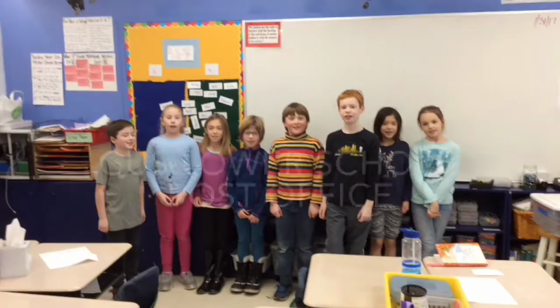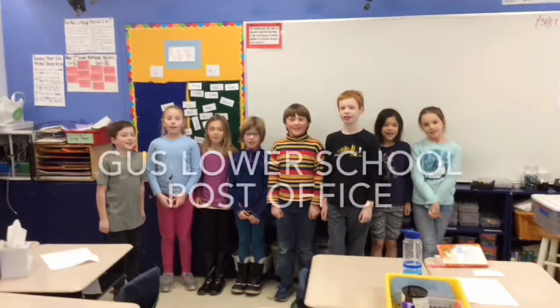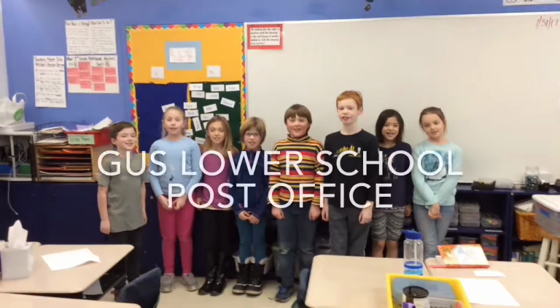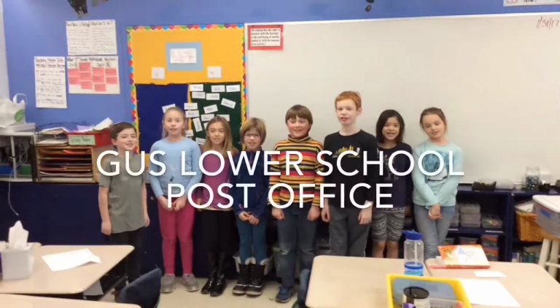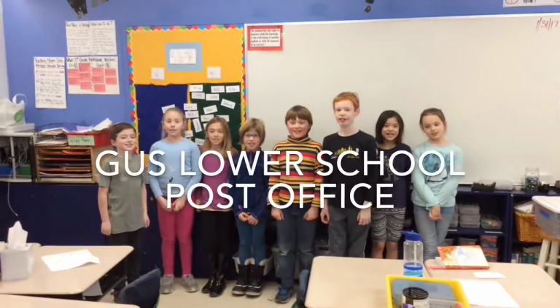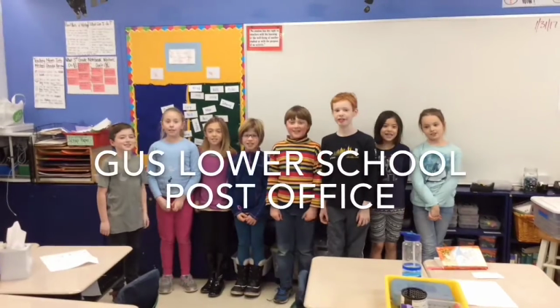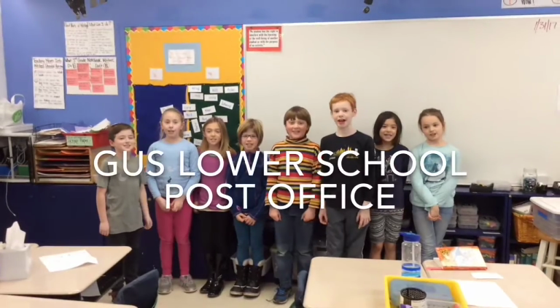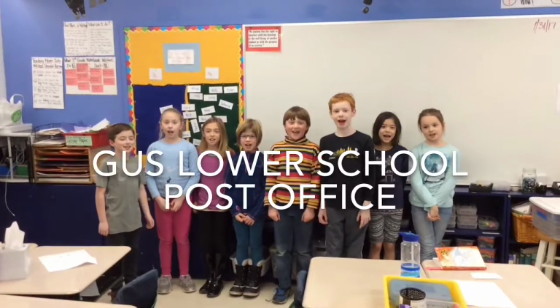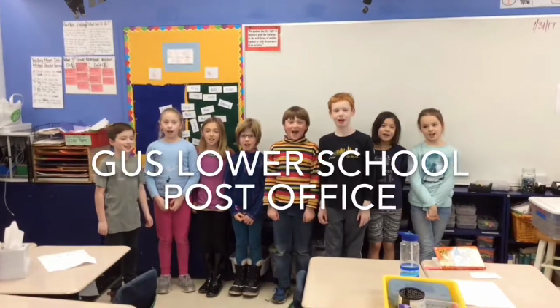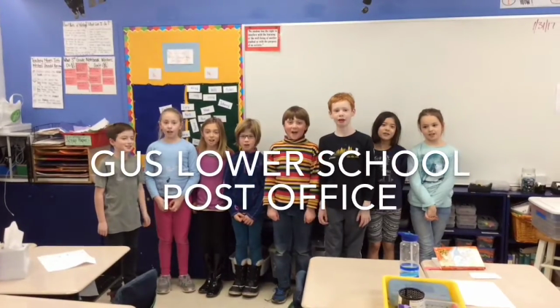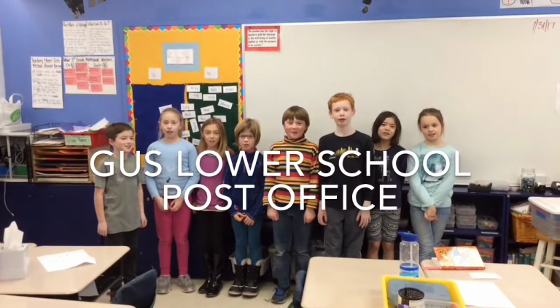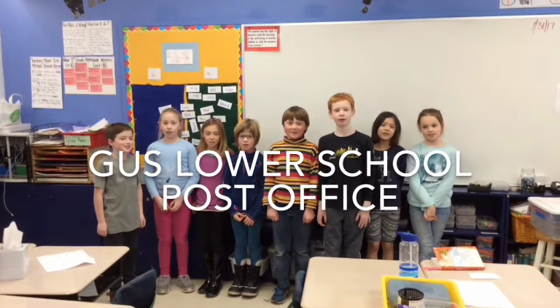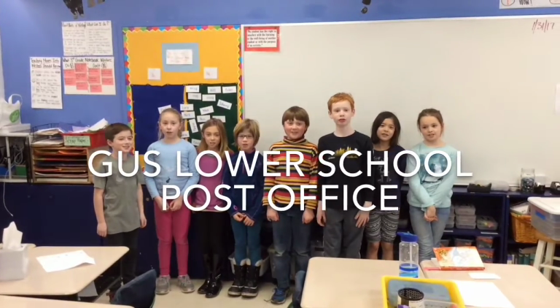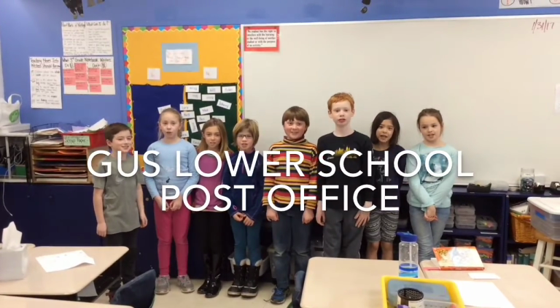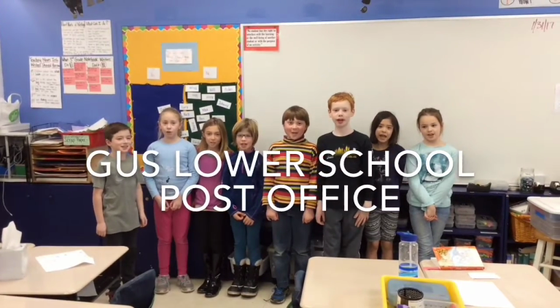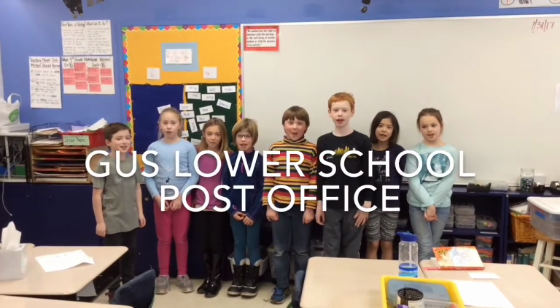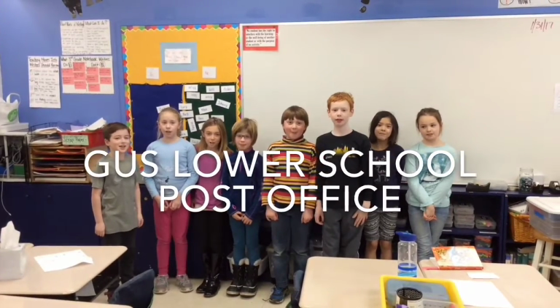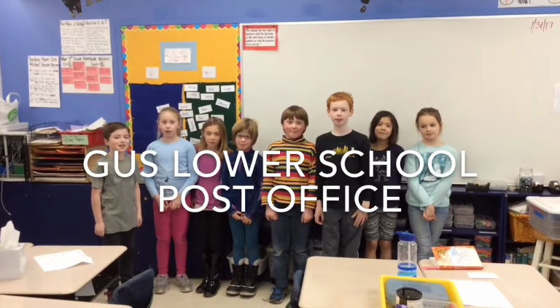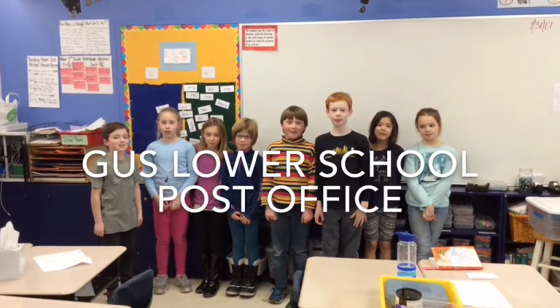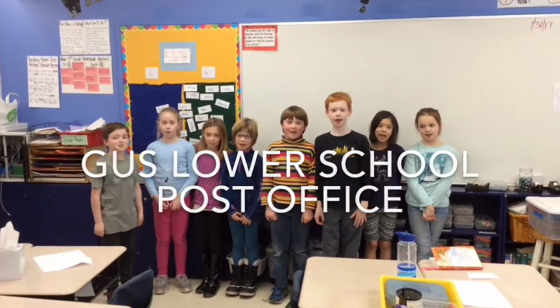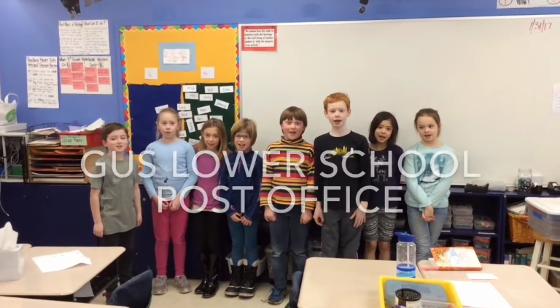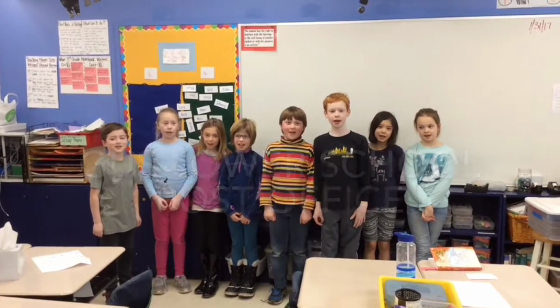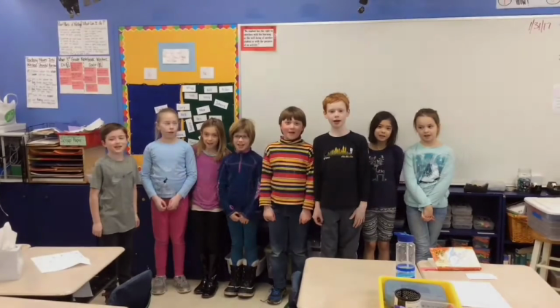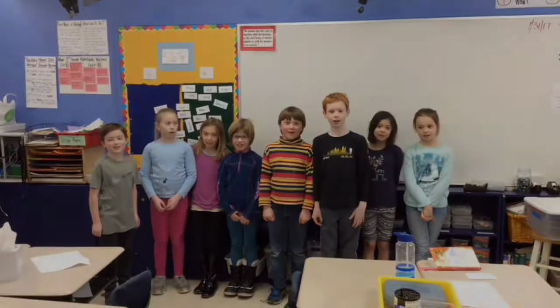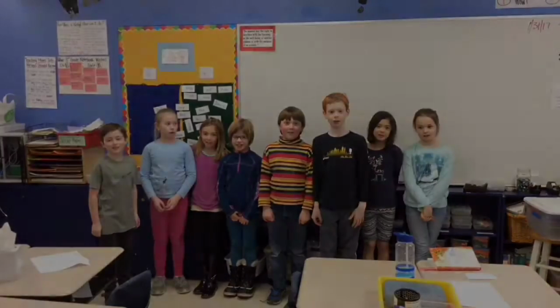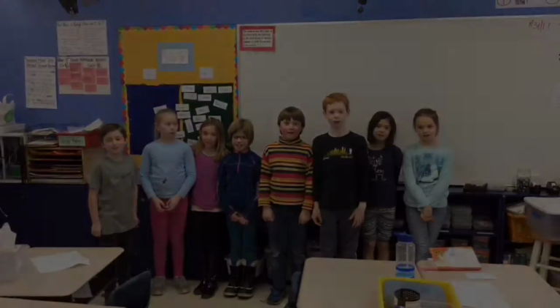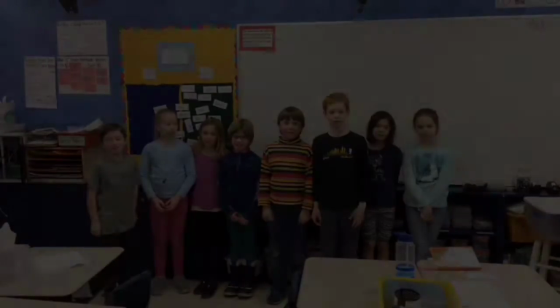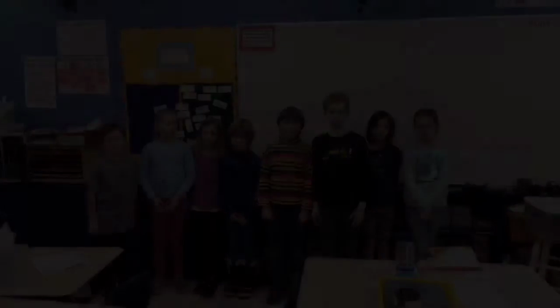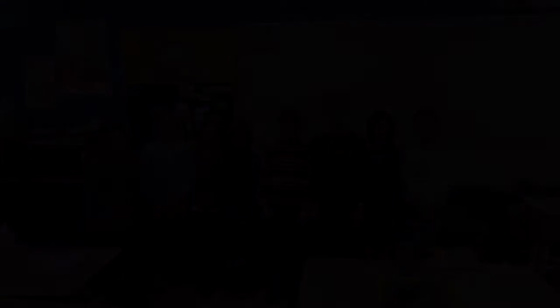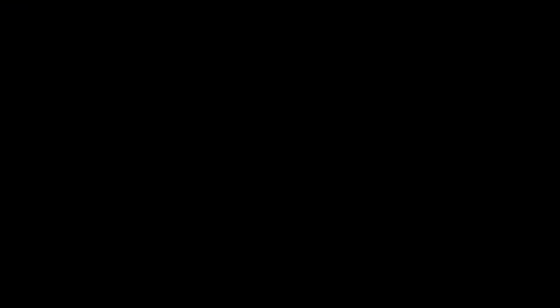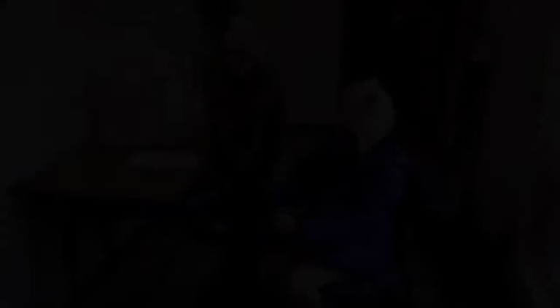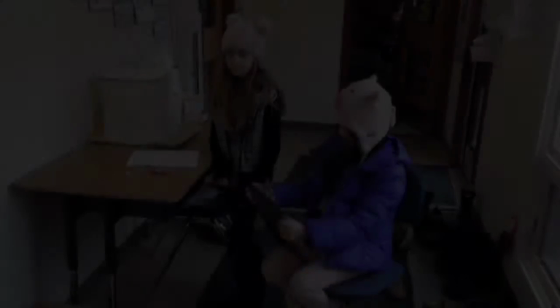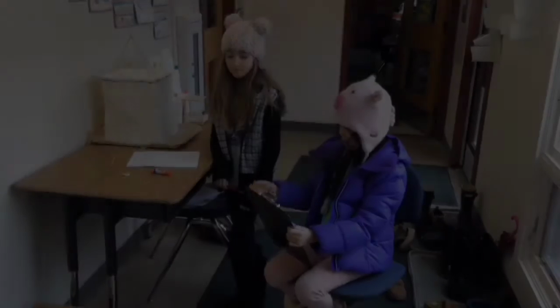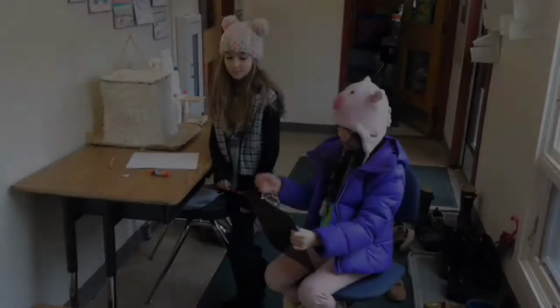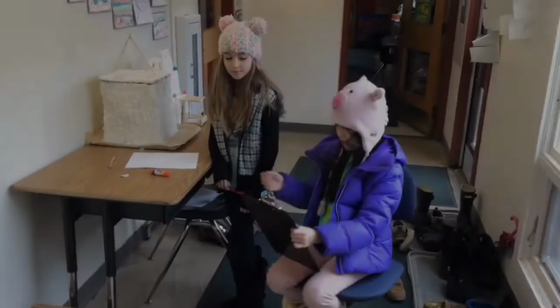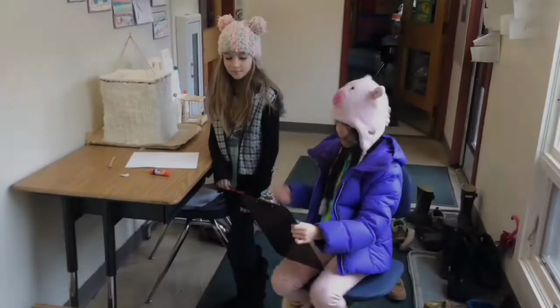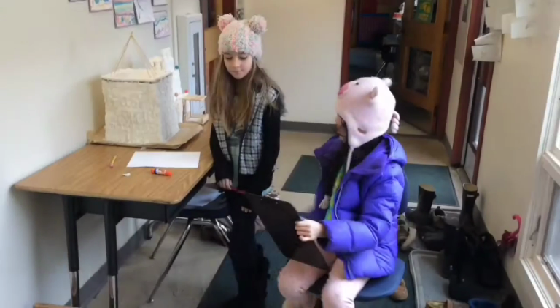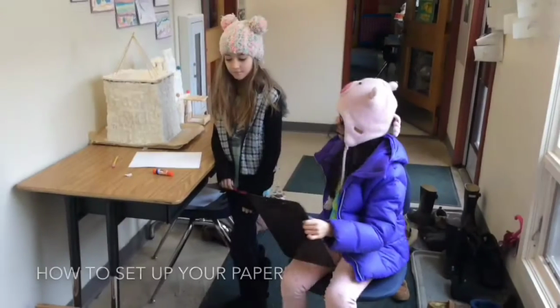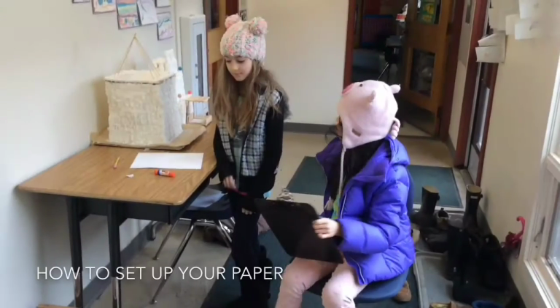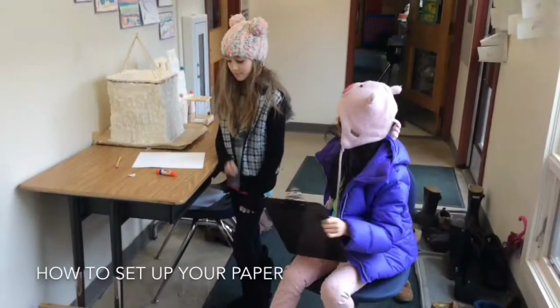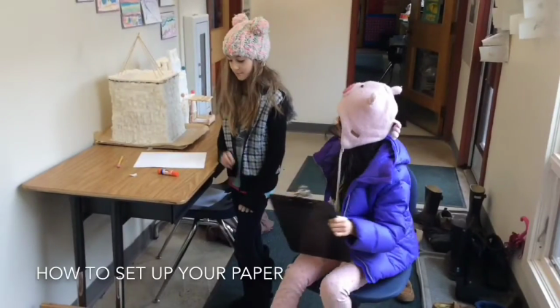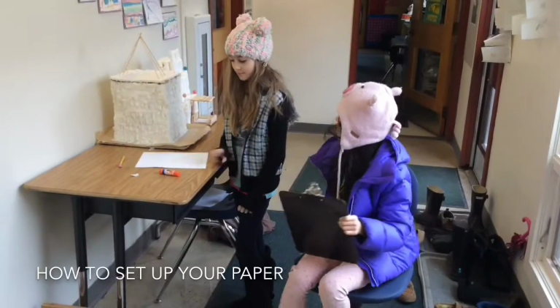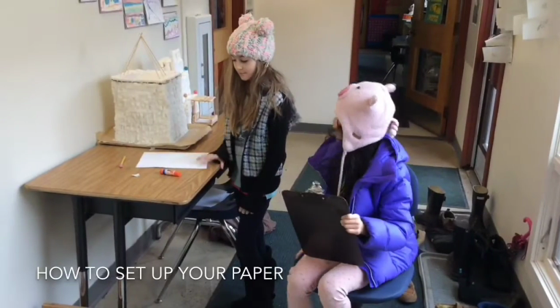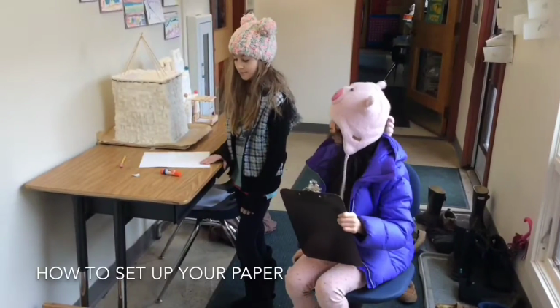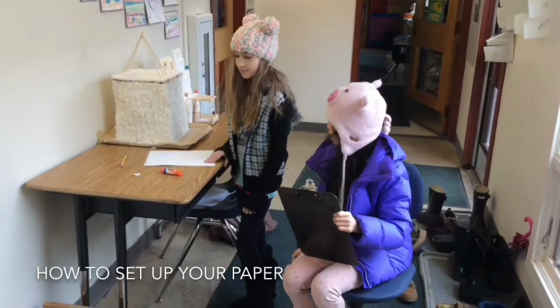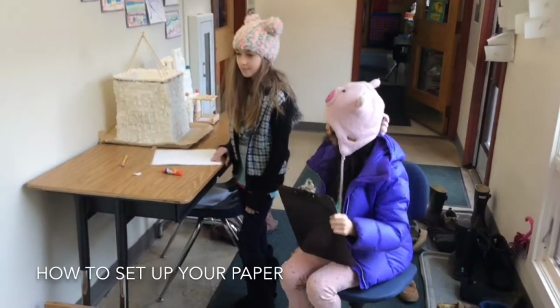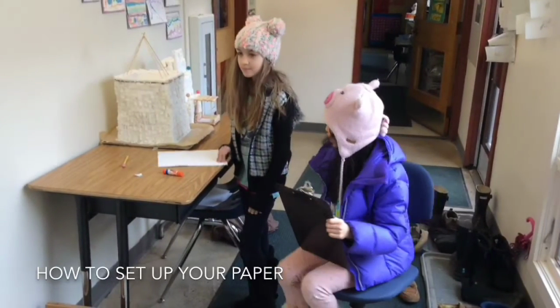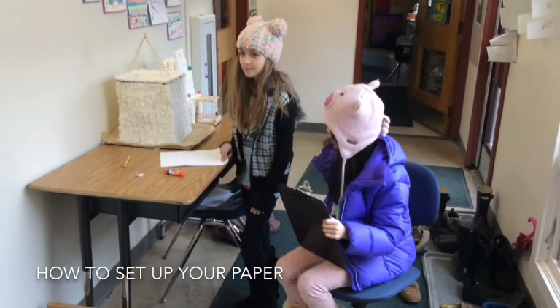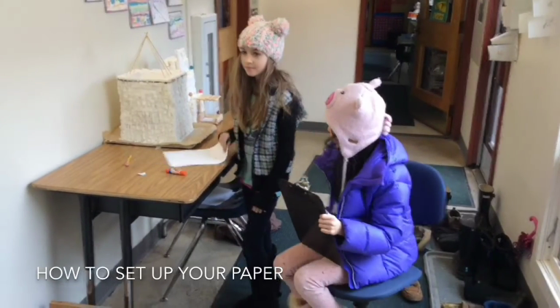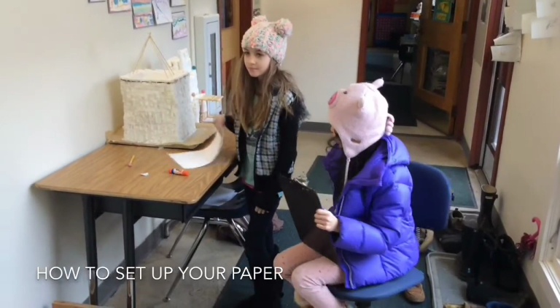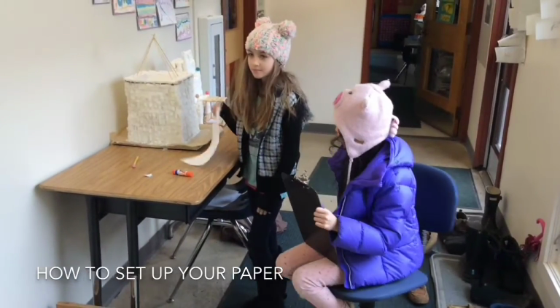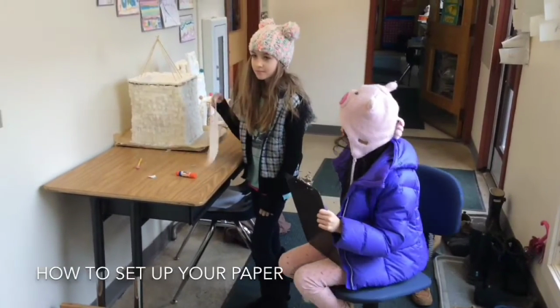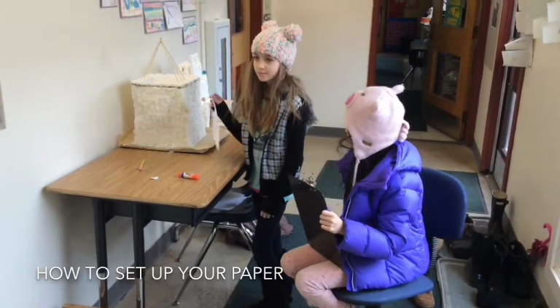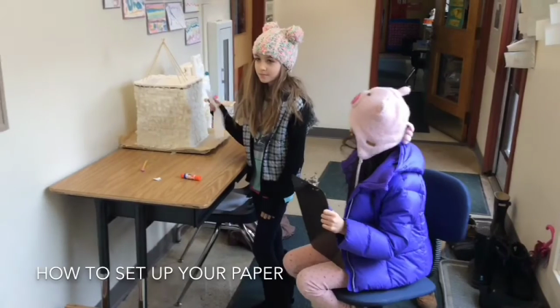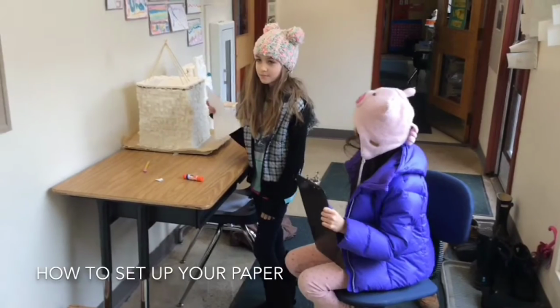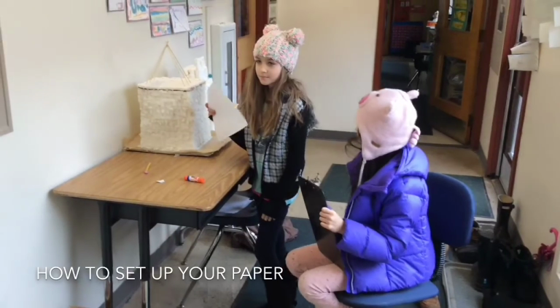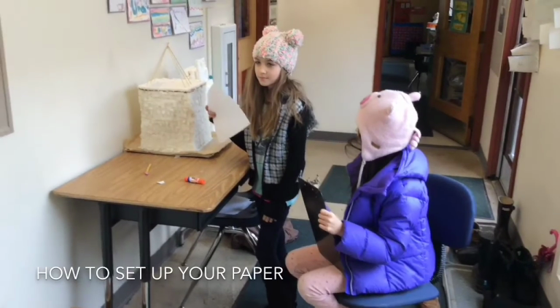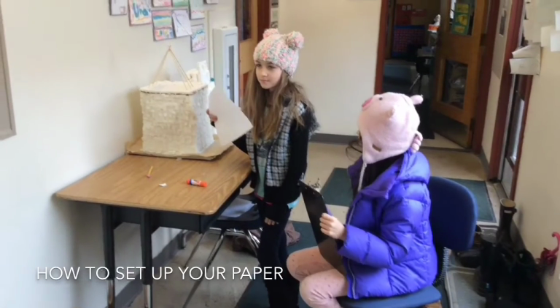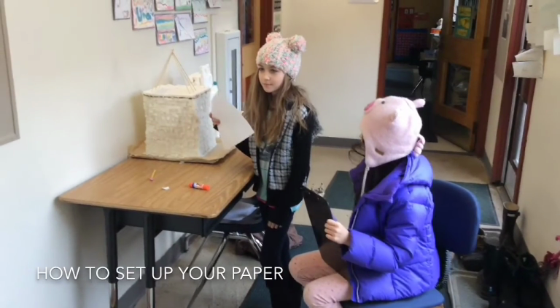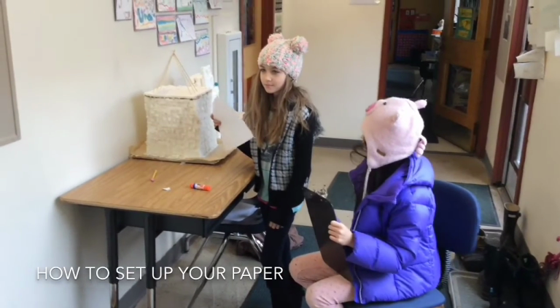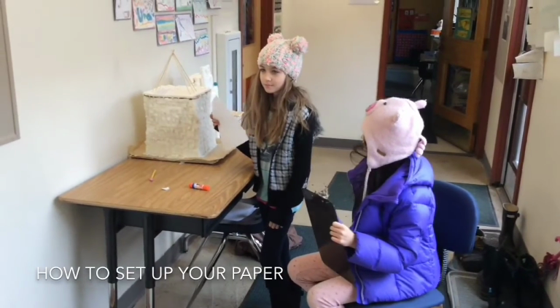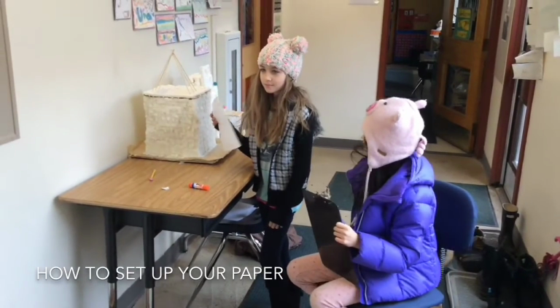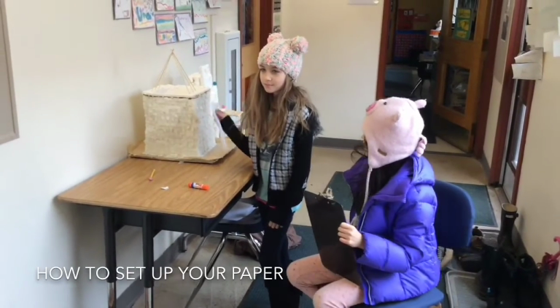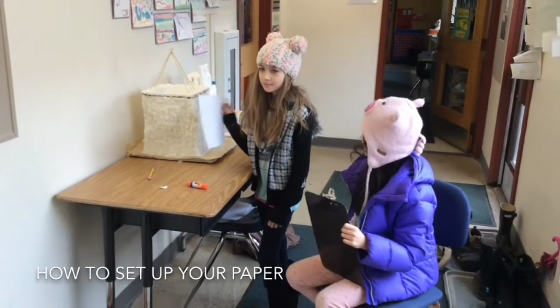This is how you send mail! What type of paper do I use? You use a plain white piece of paper.